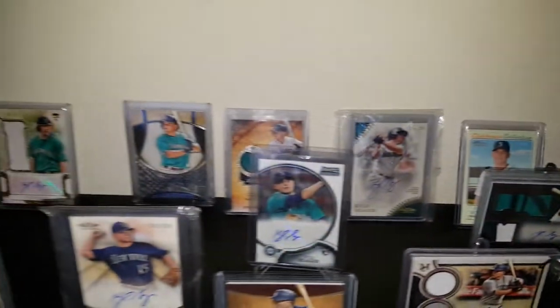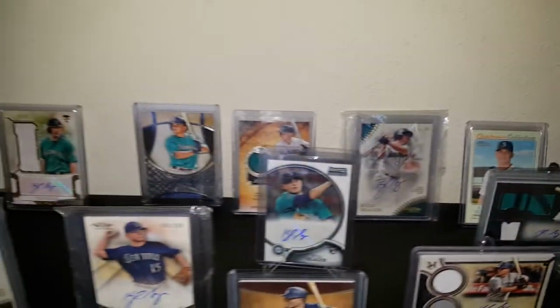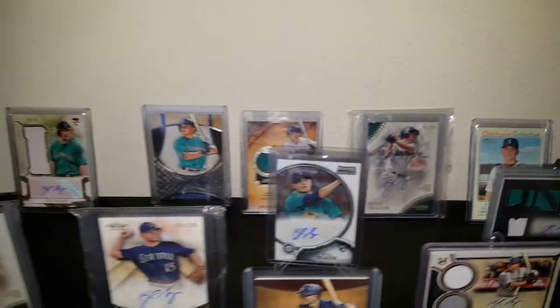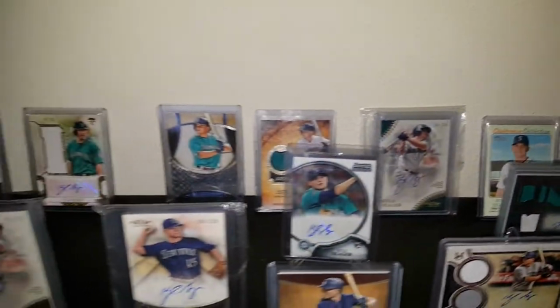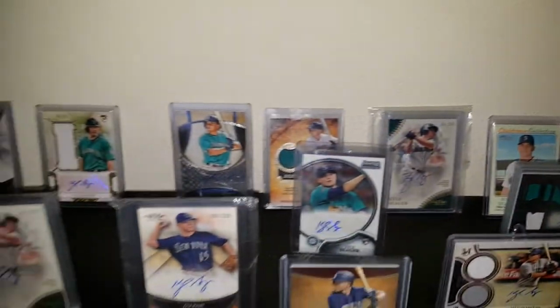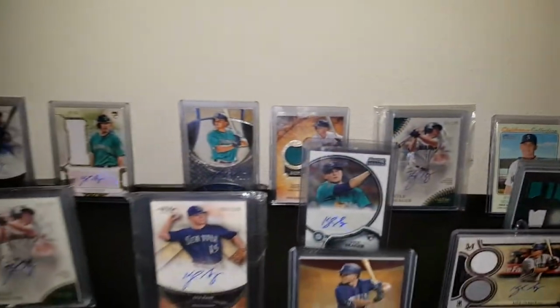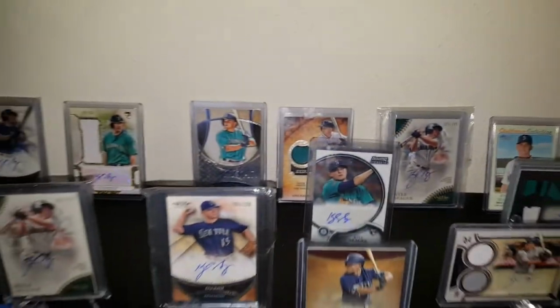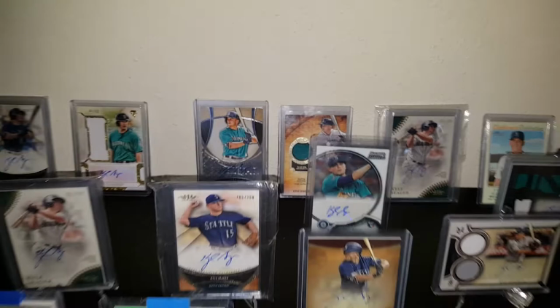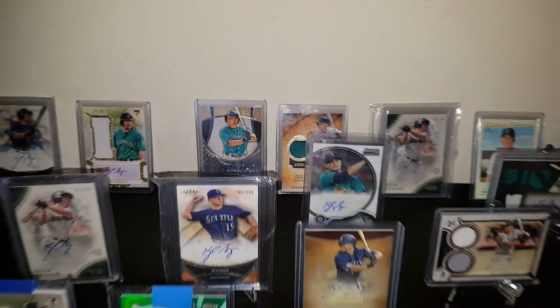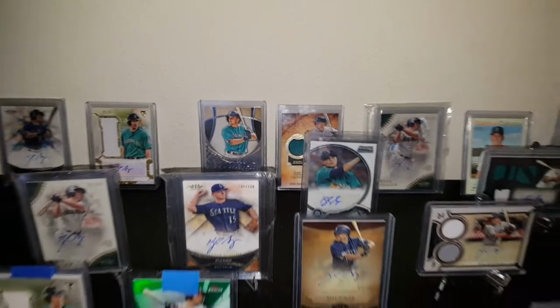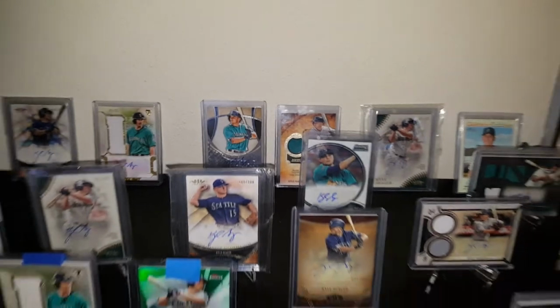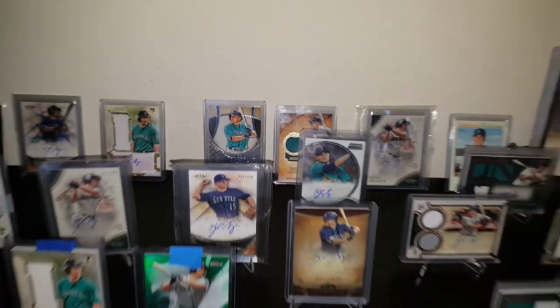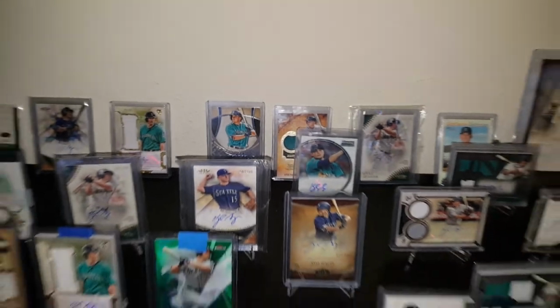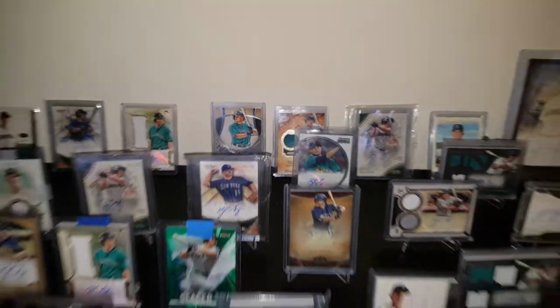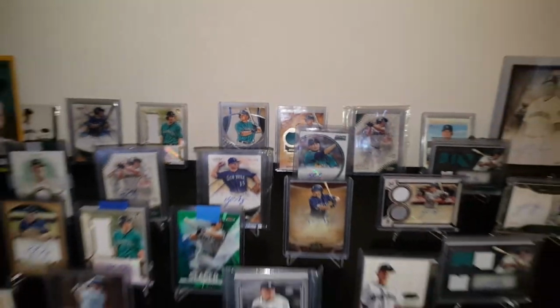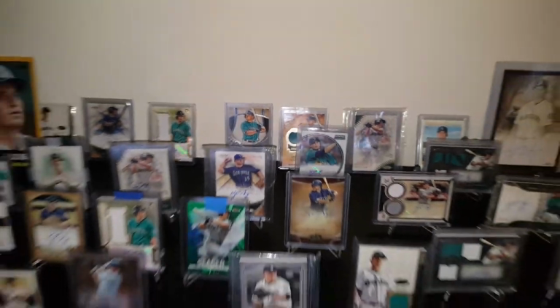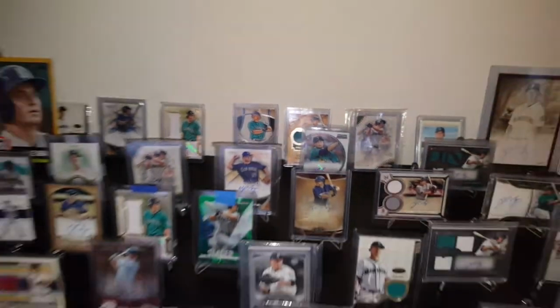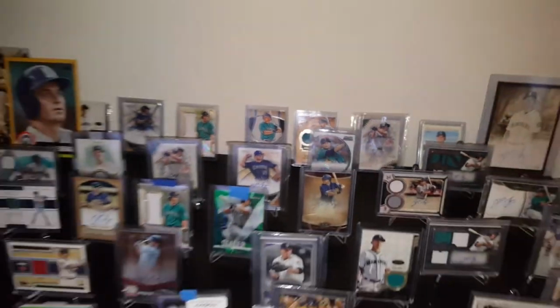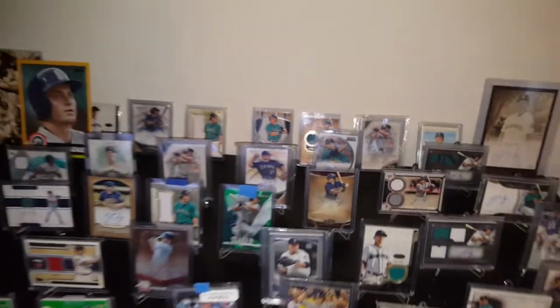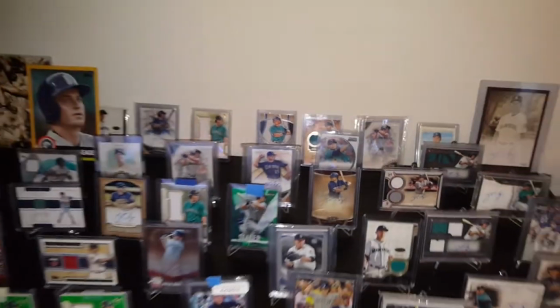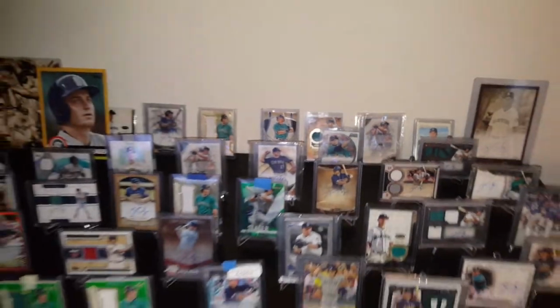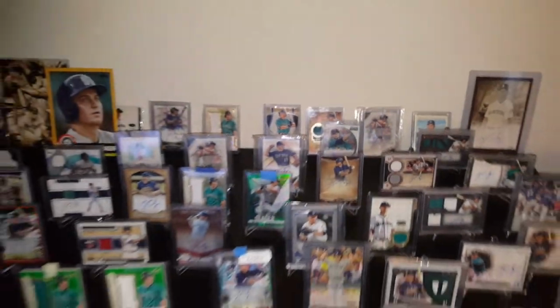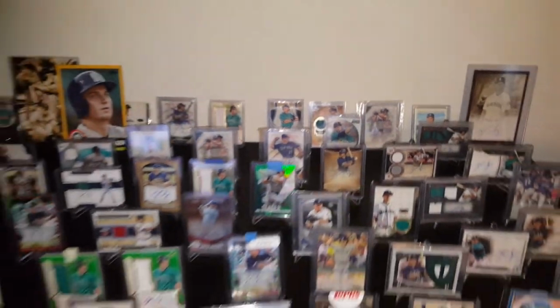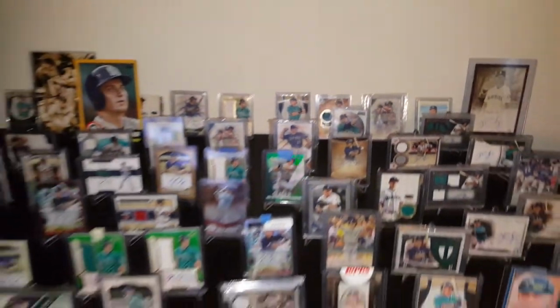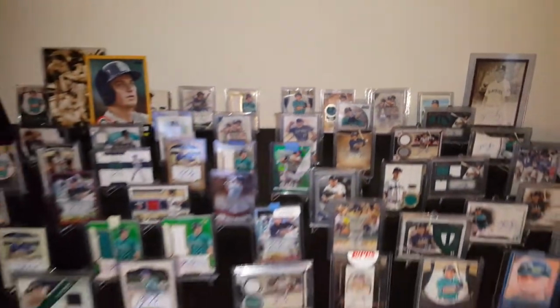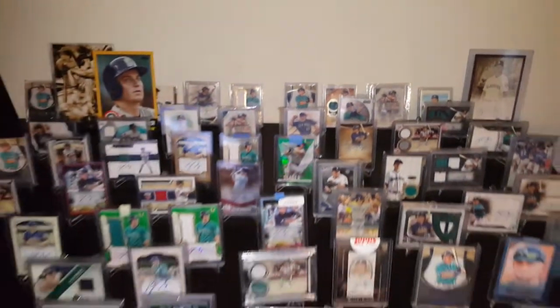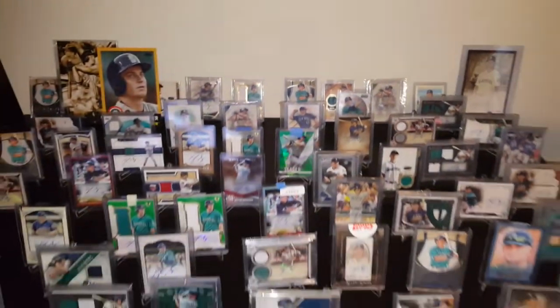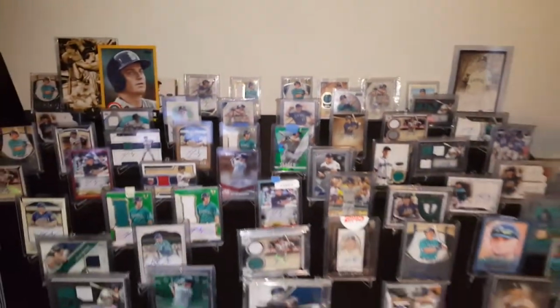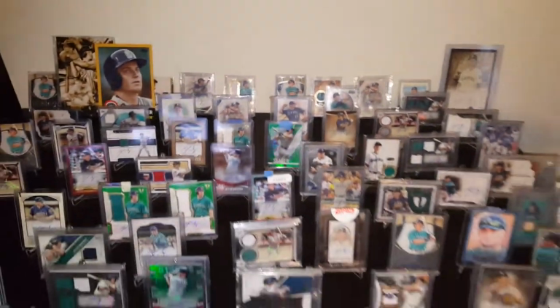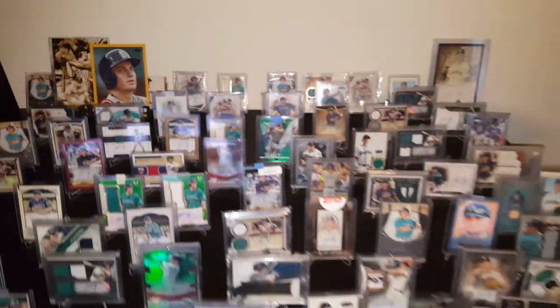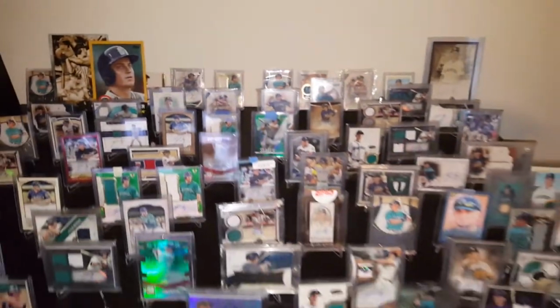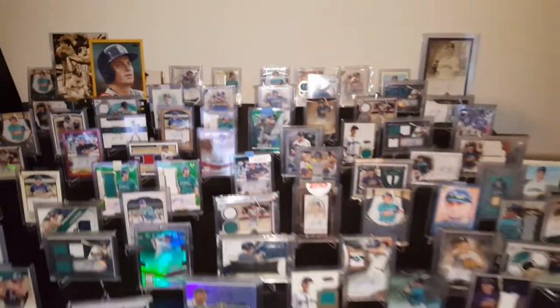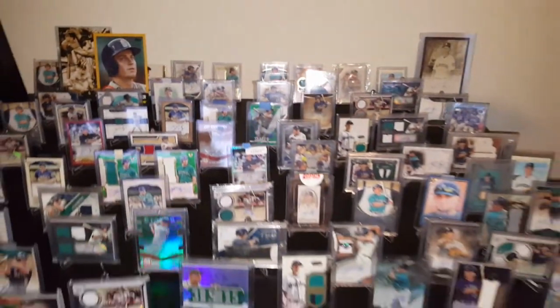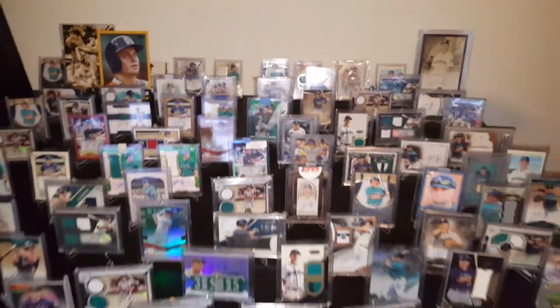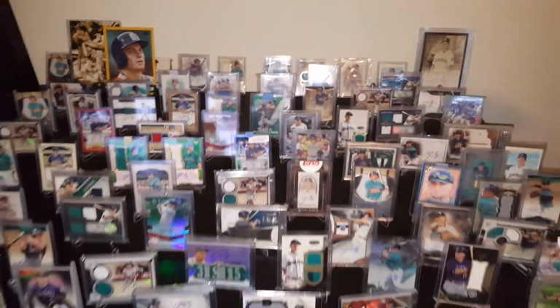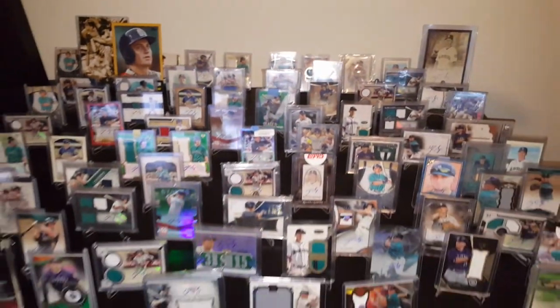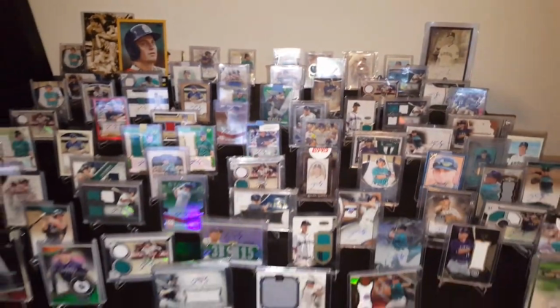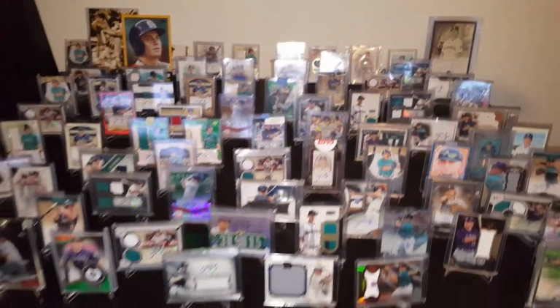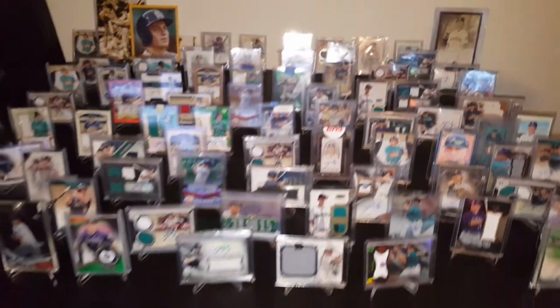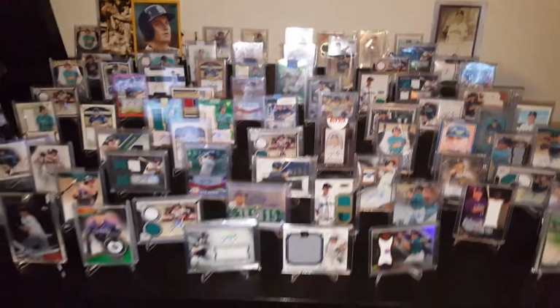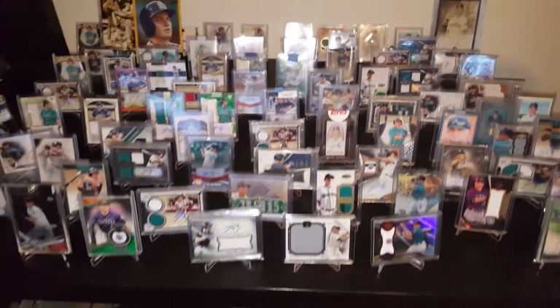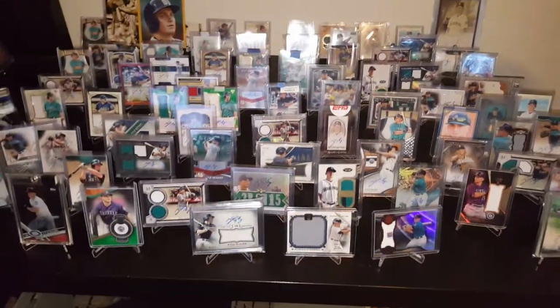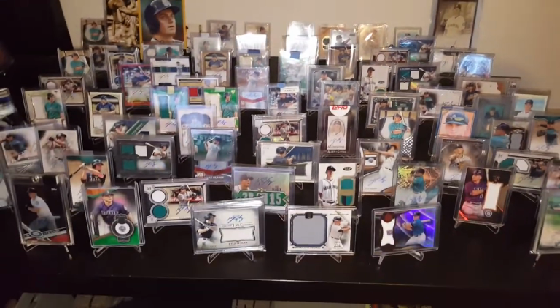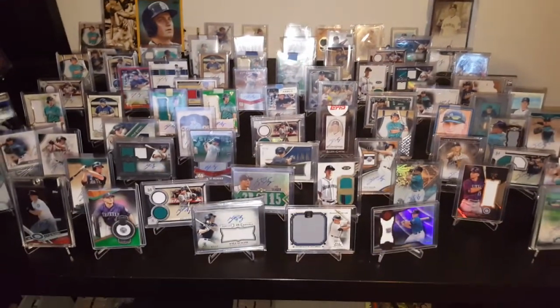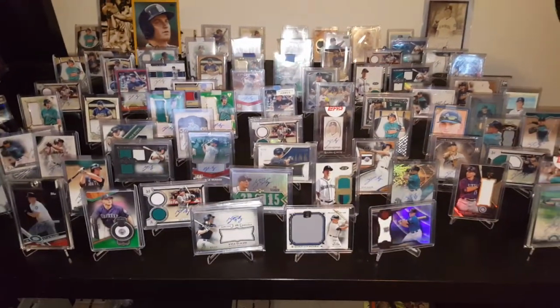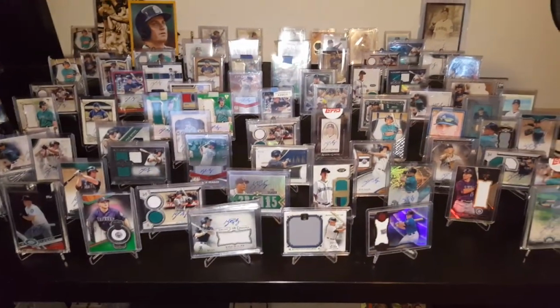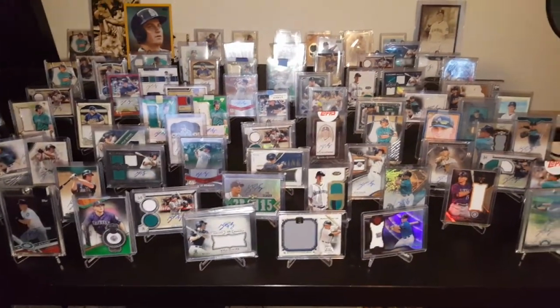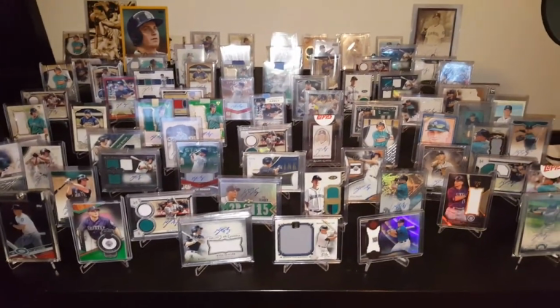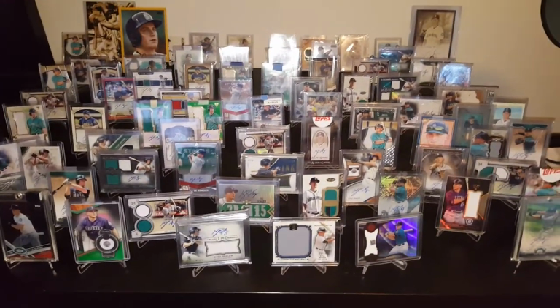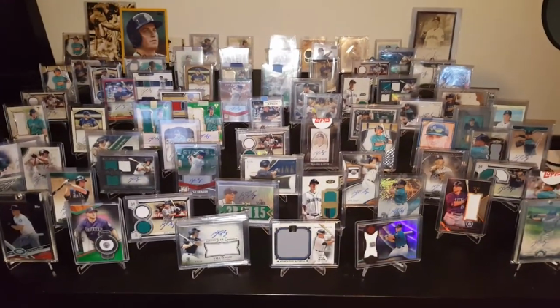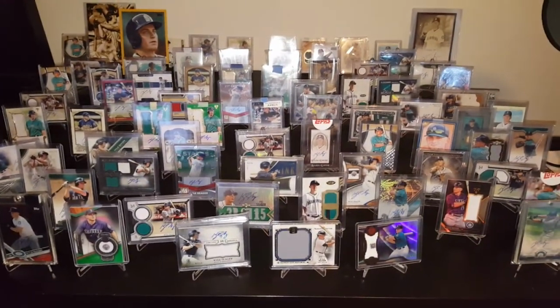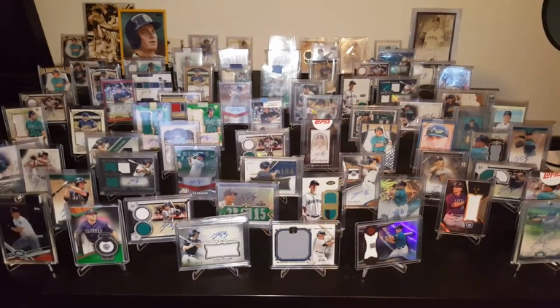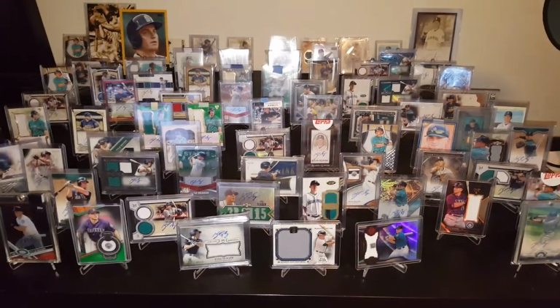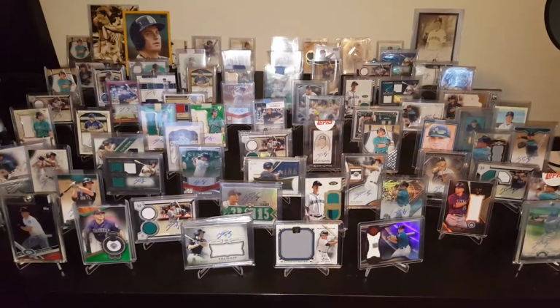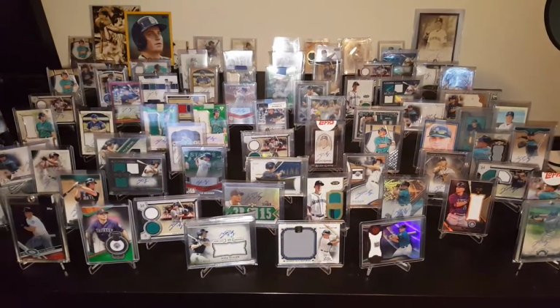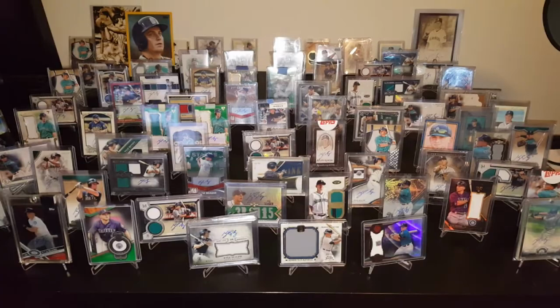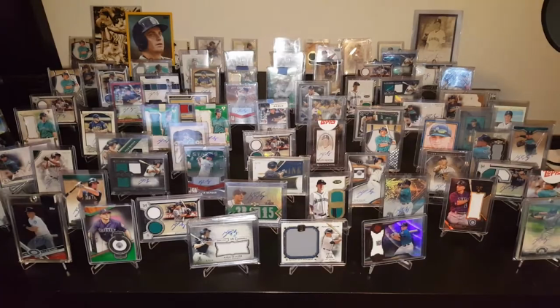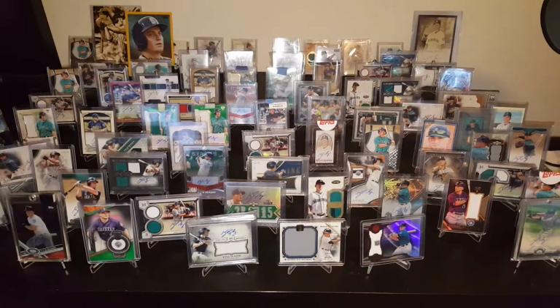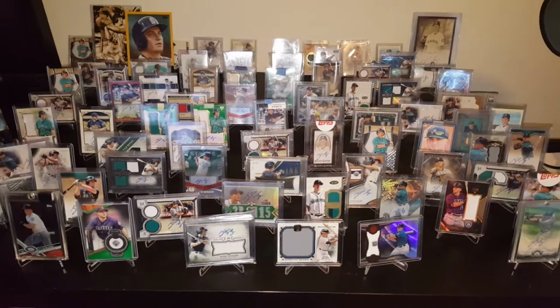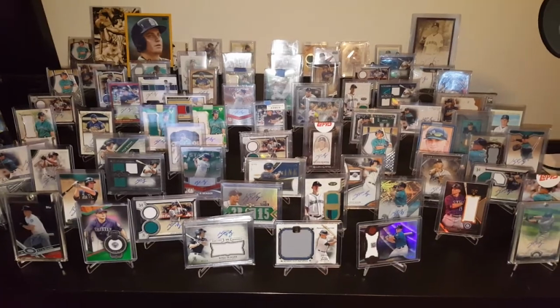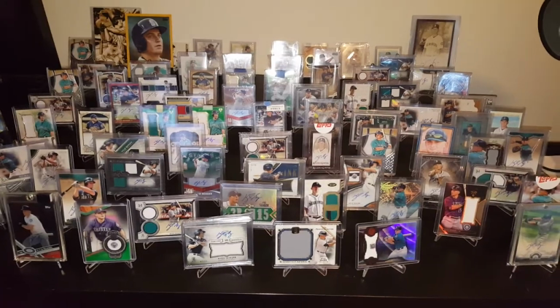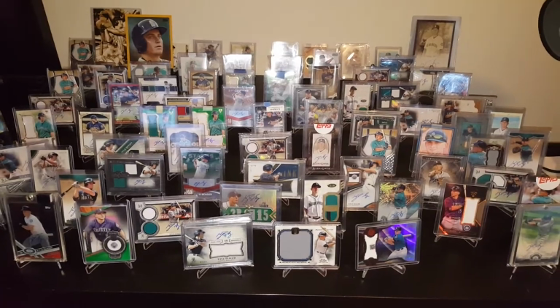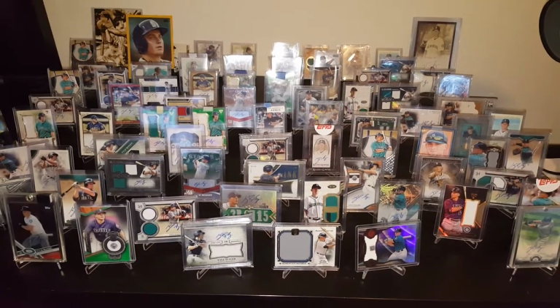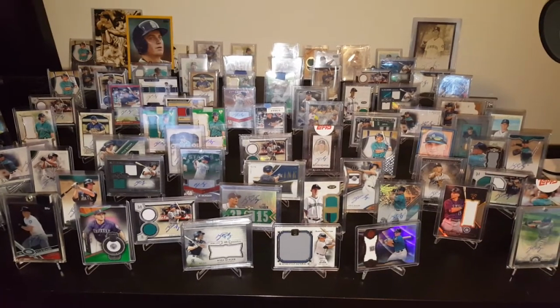This is all for sale. It's a lot, obviously, which is why I'm doing a video. So if you have any interest, let me know. Thanks for watching.